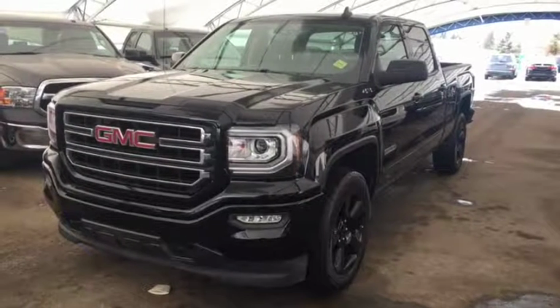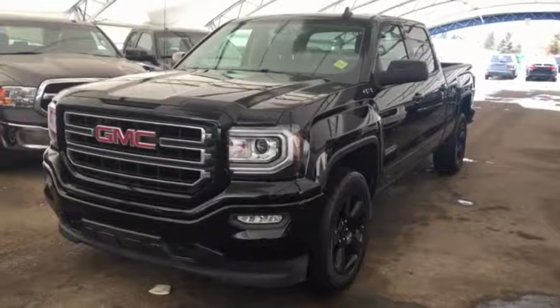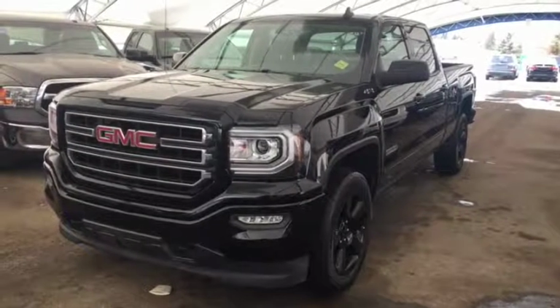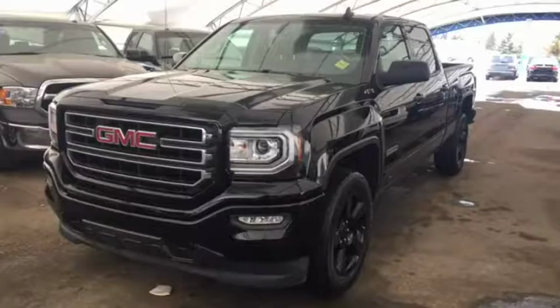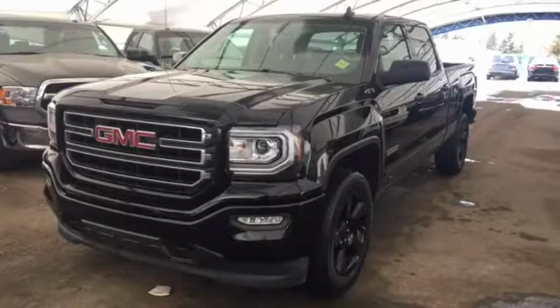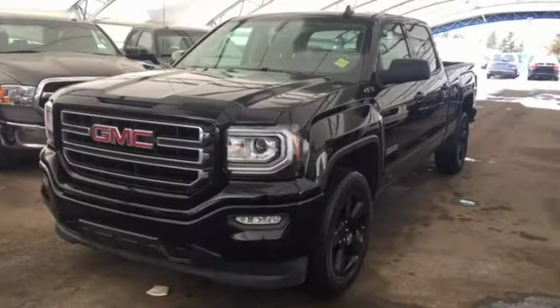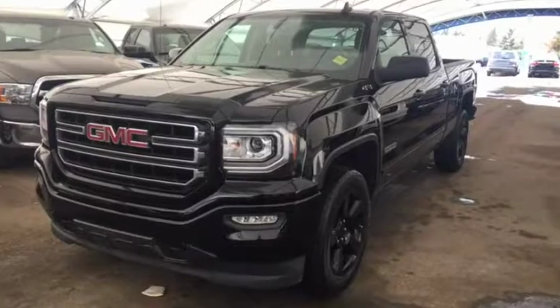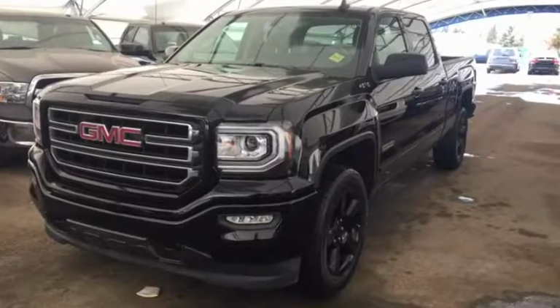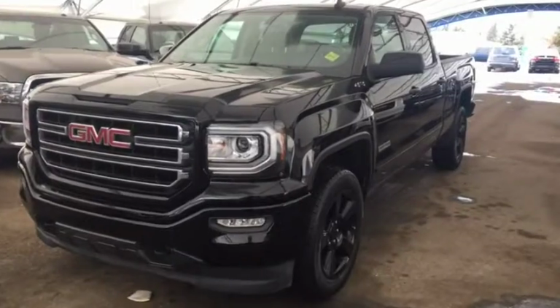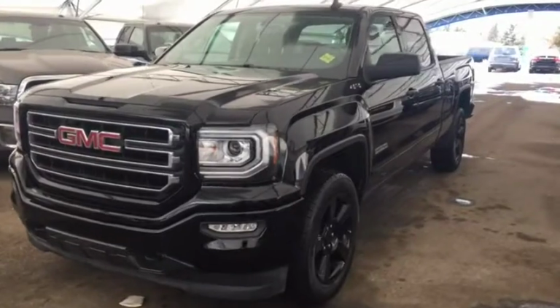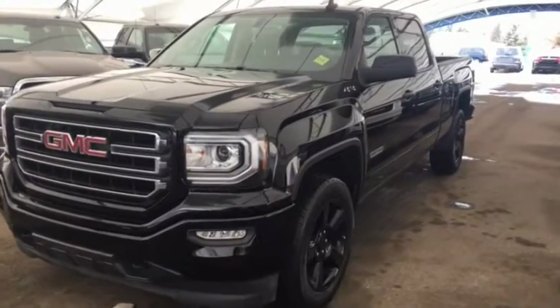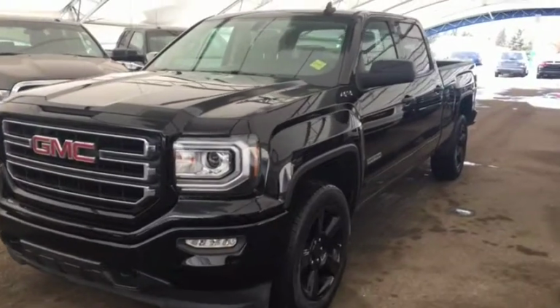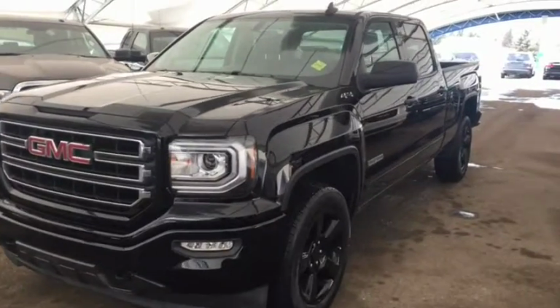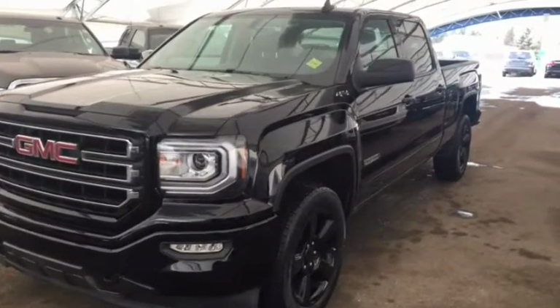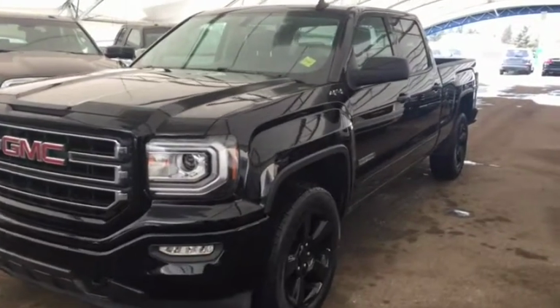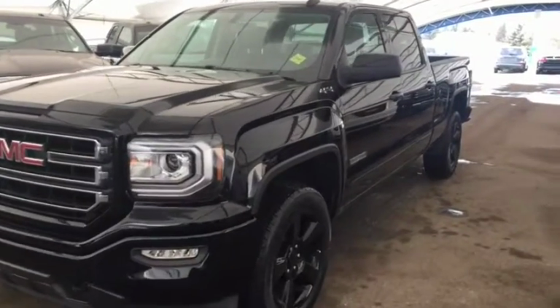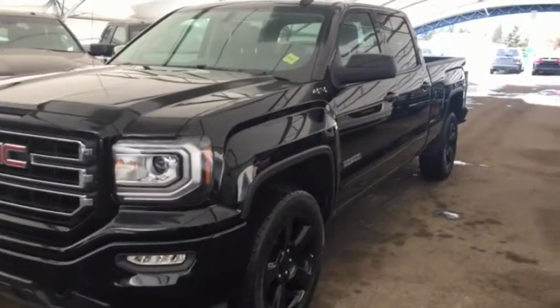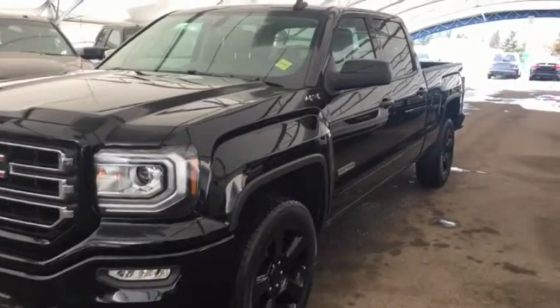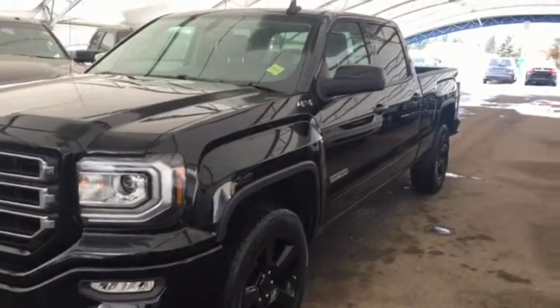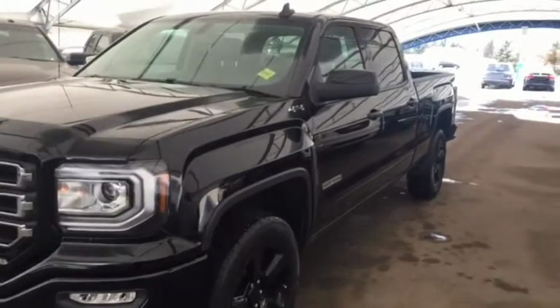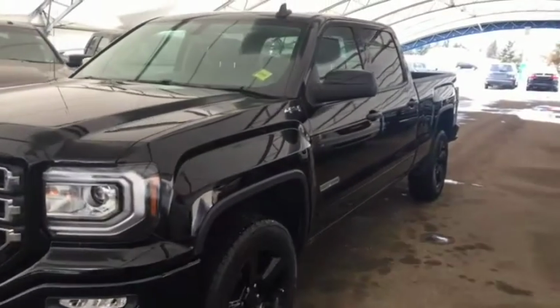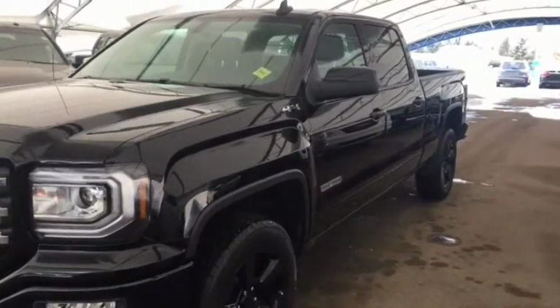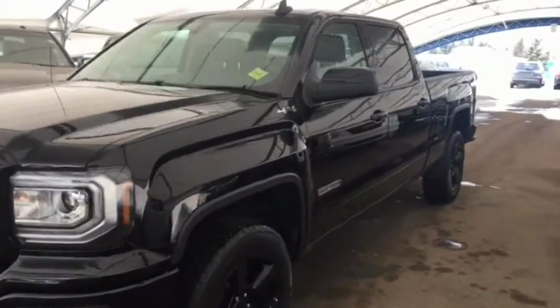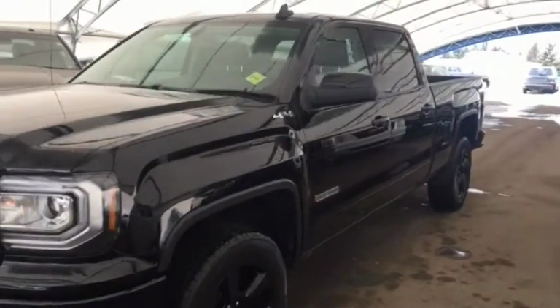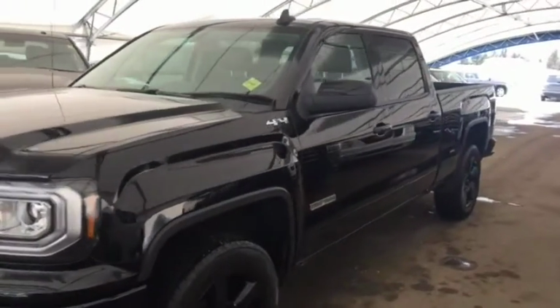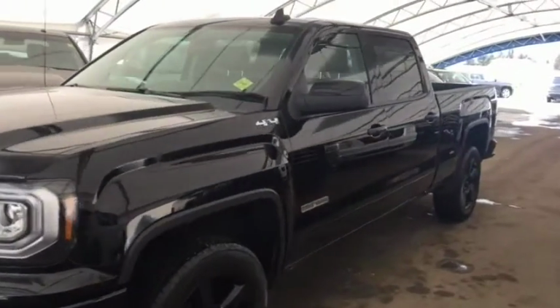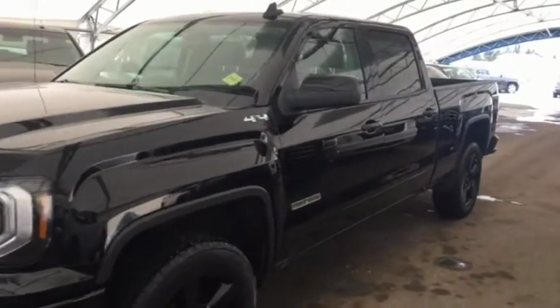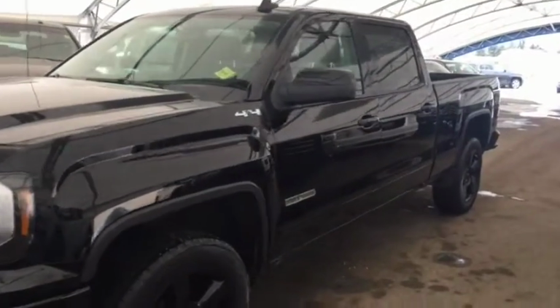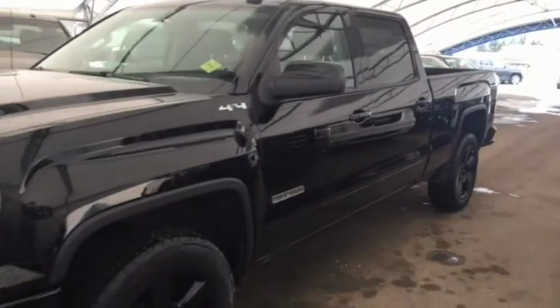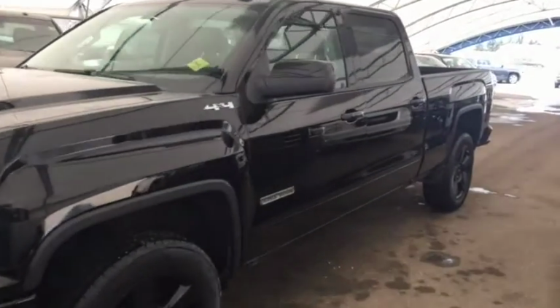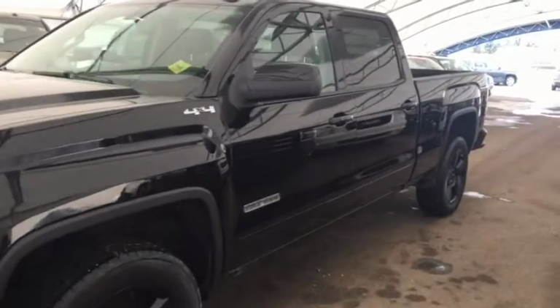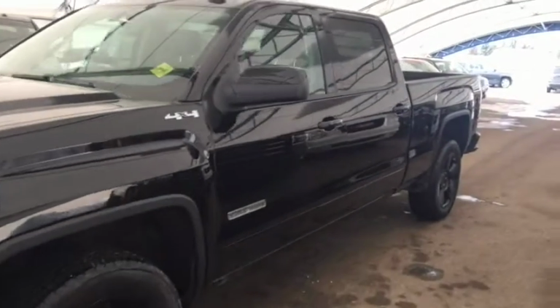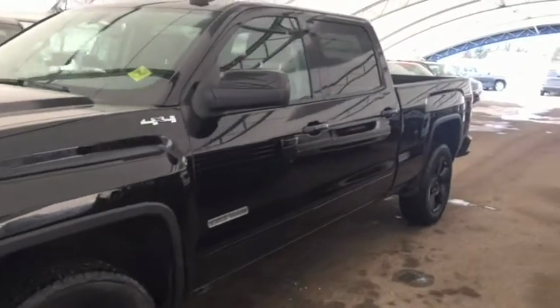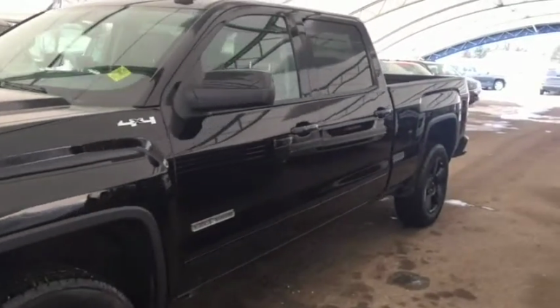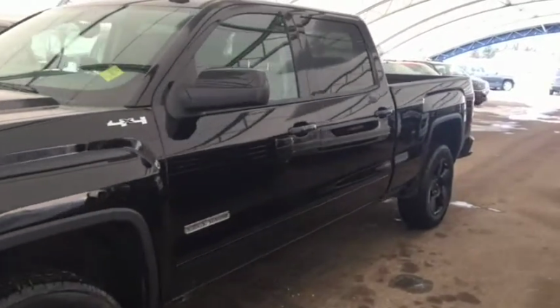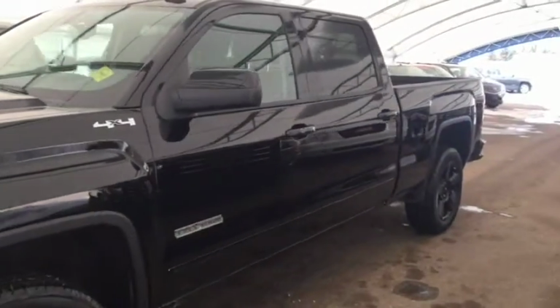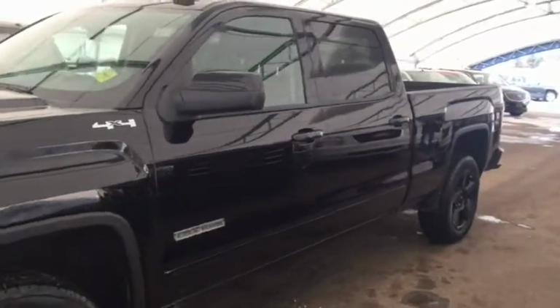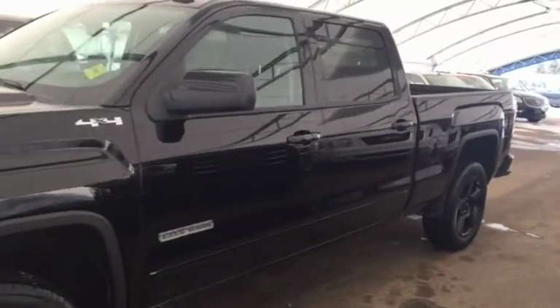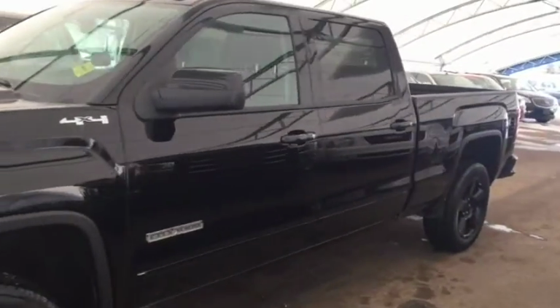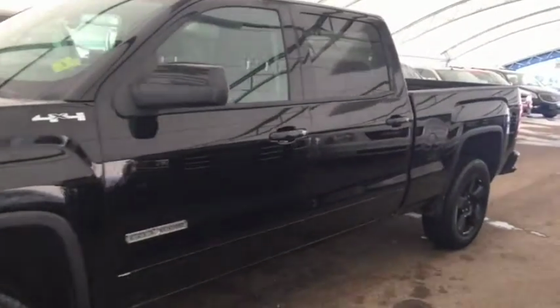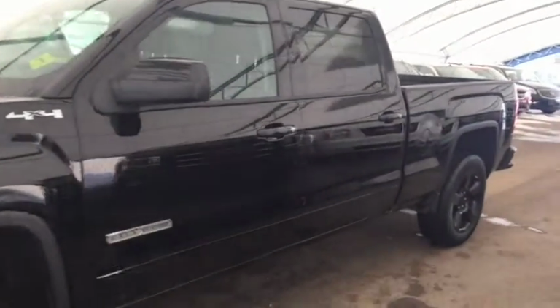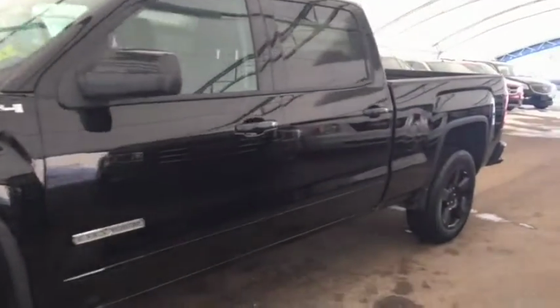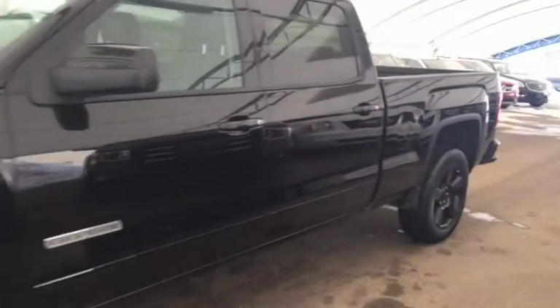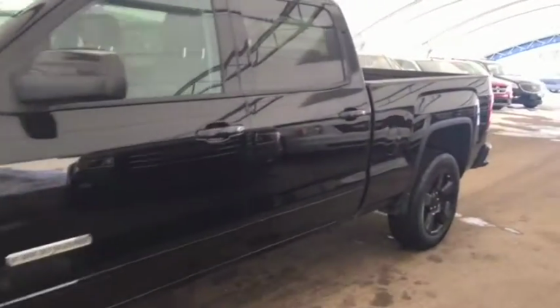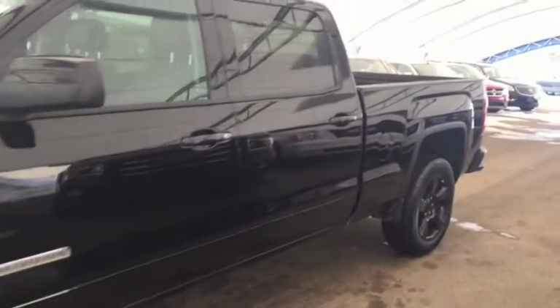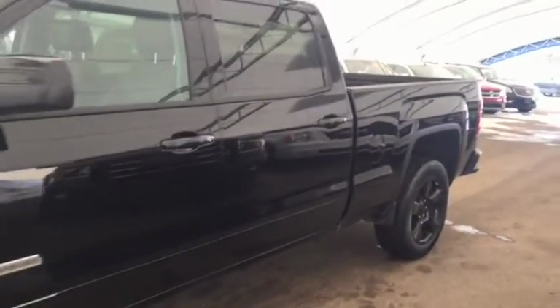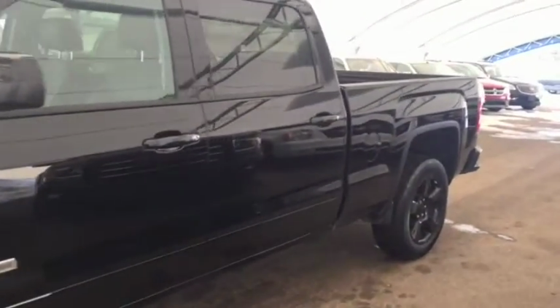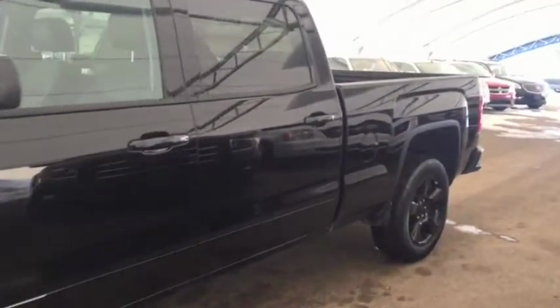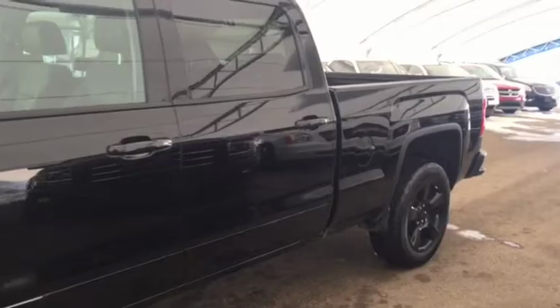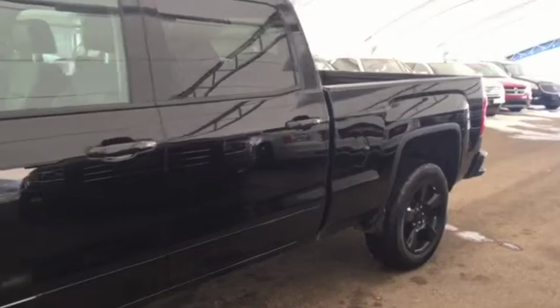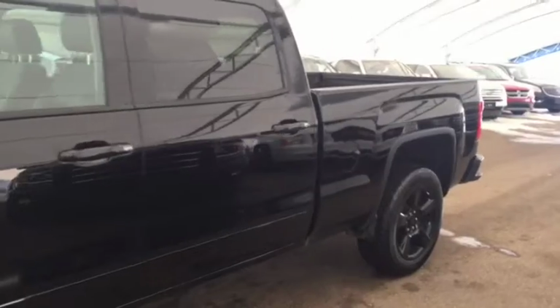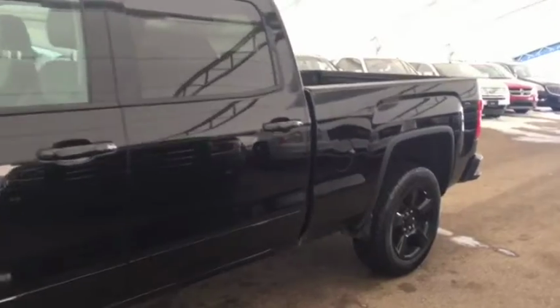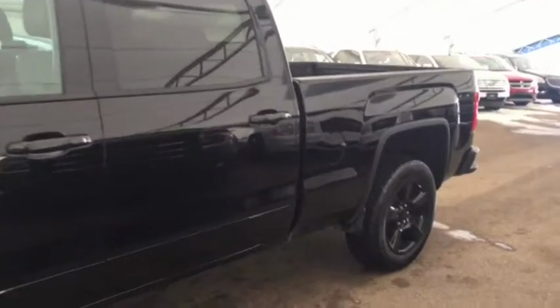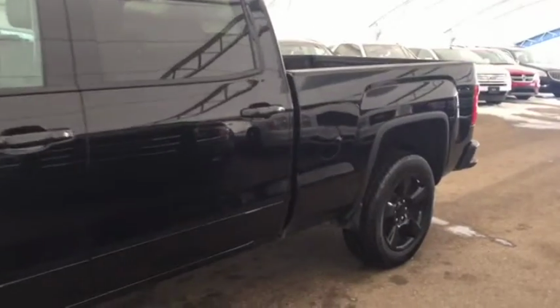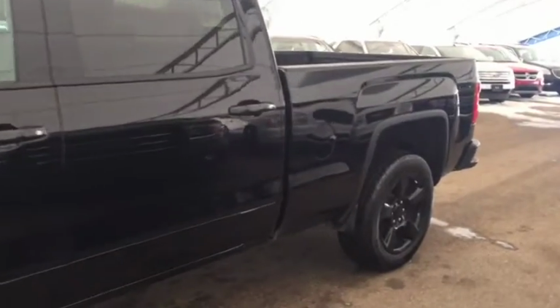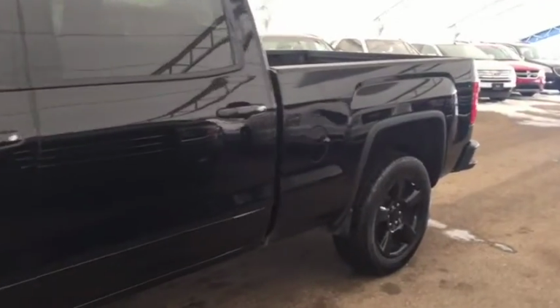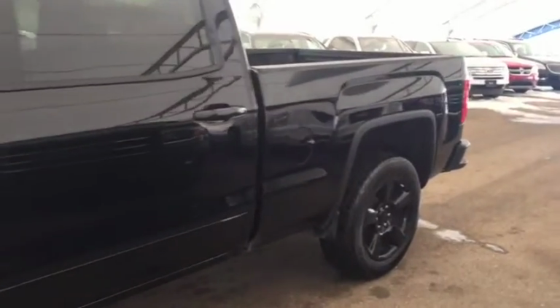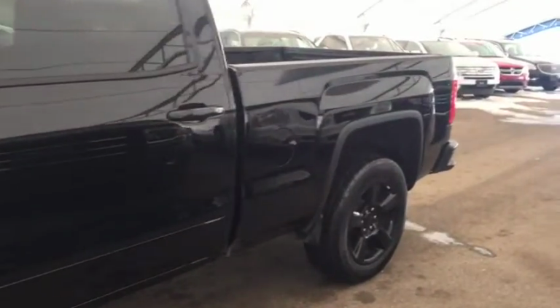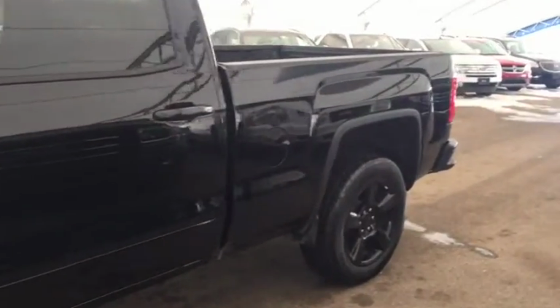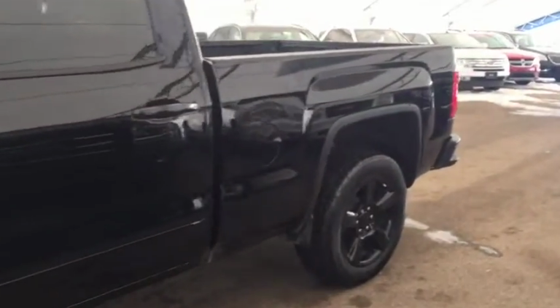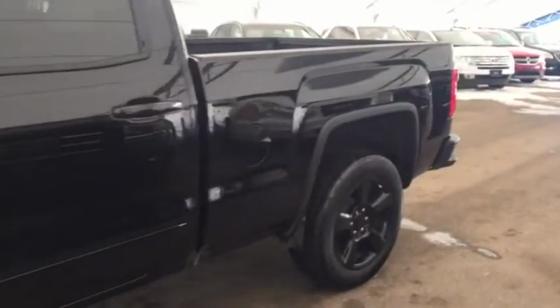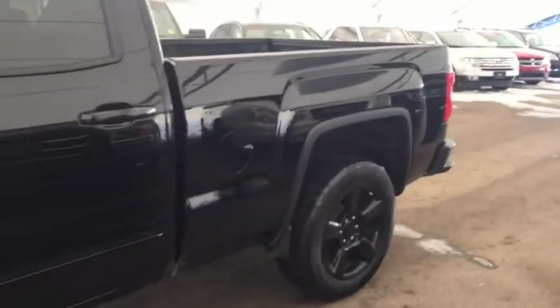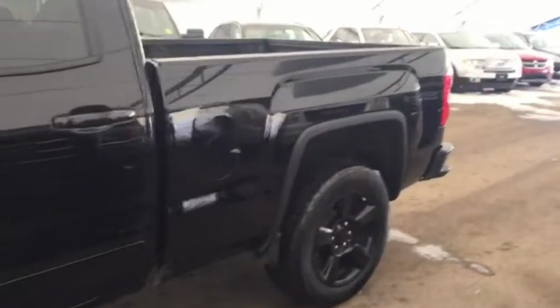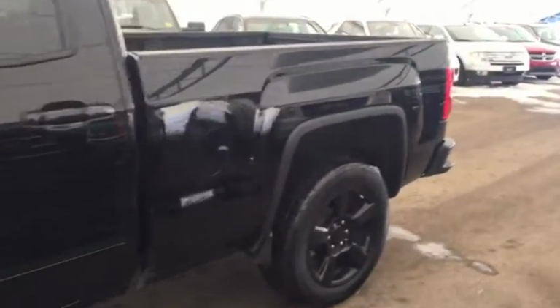Welcome to Davis Chevrolet. This is a pre-owned 2017 GMC Sierra Elevation Edition in the color black.